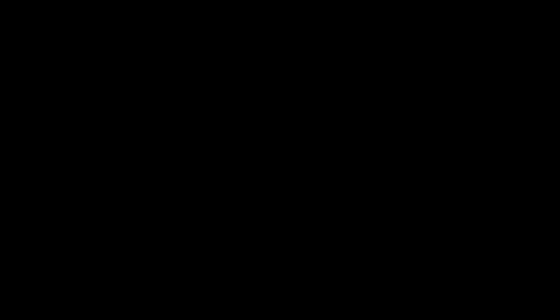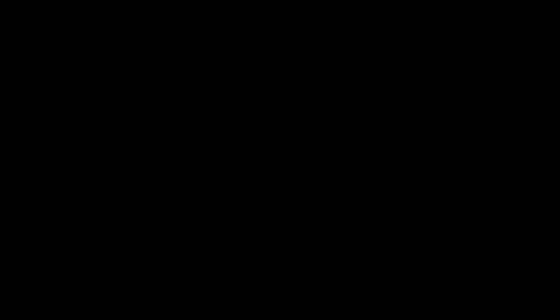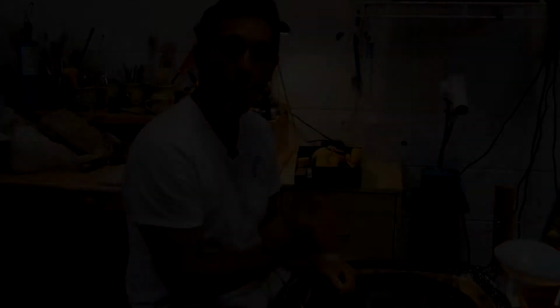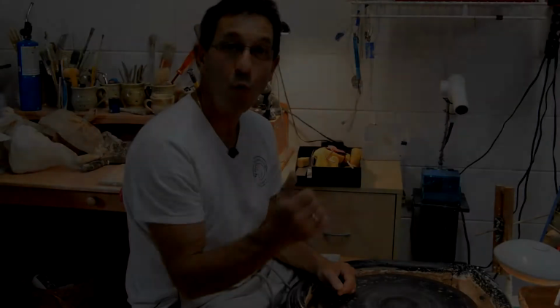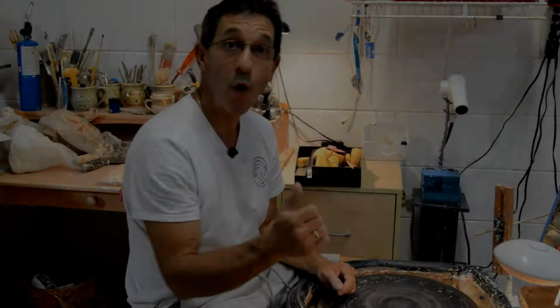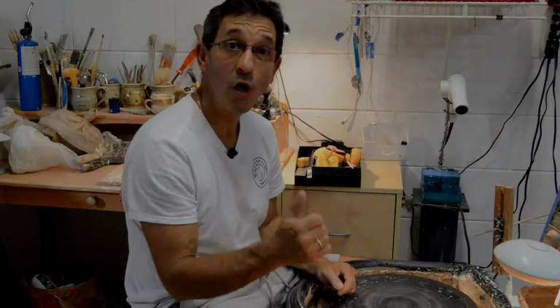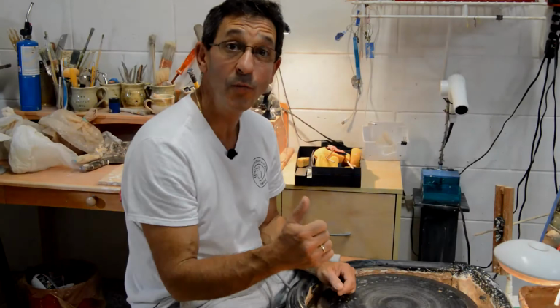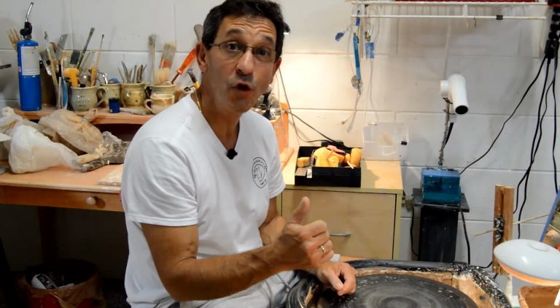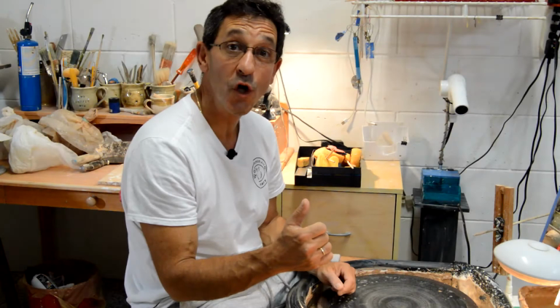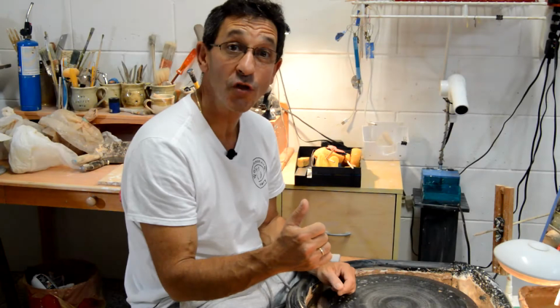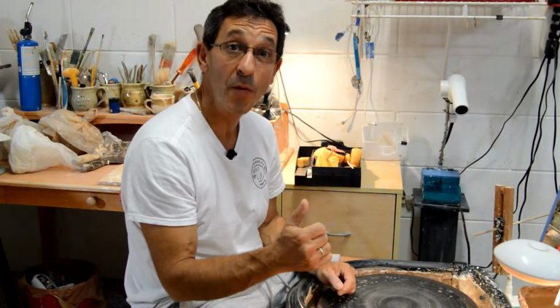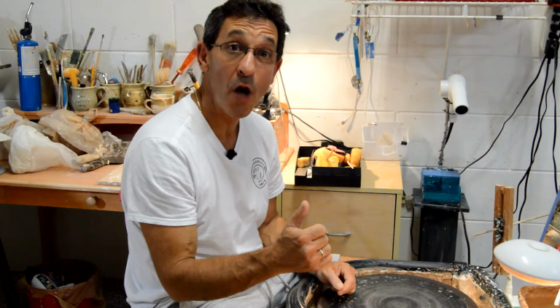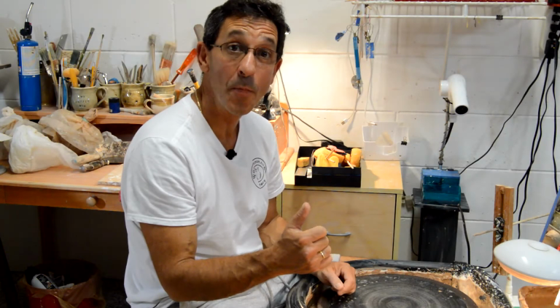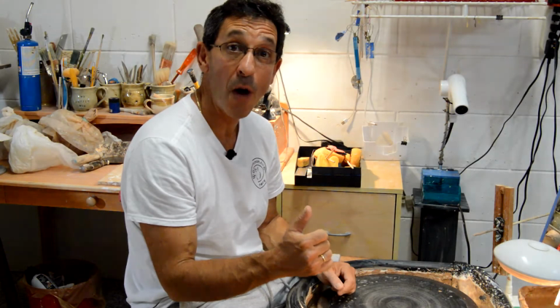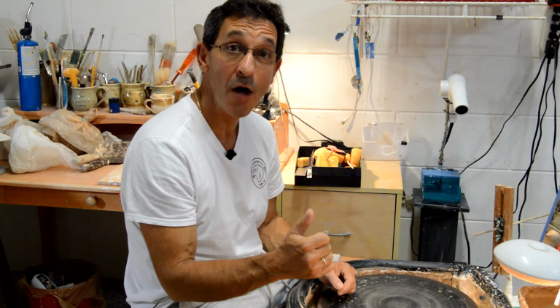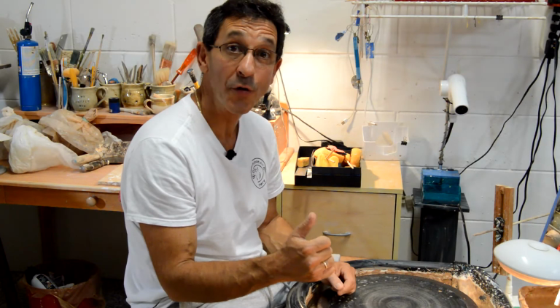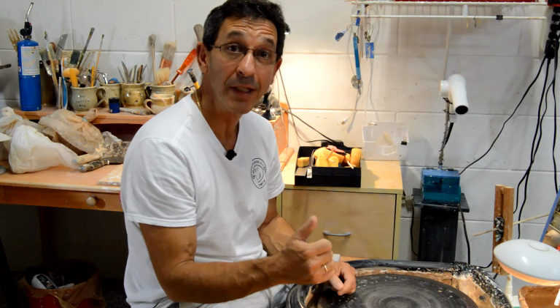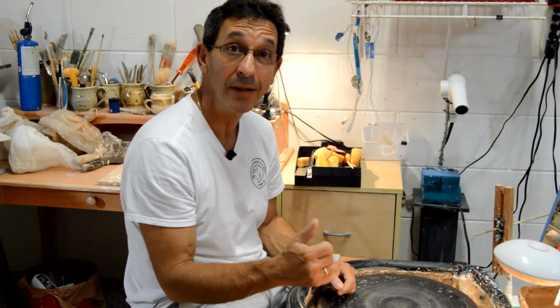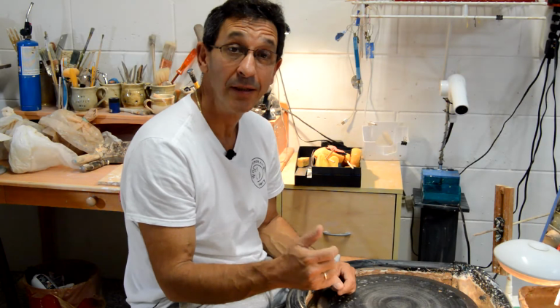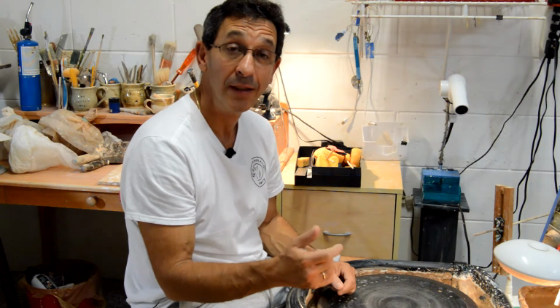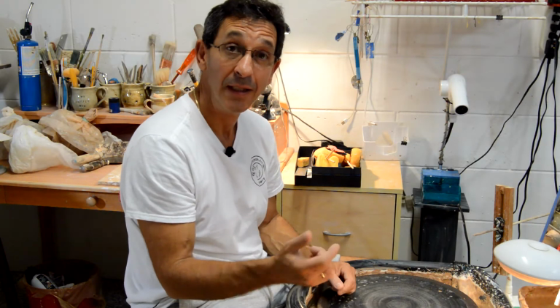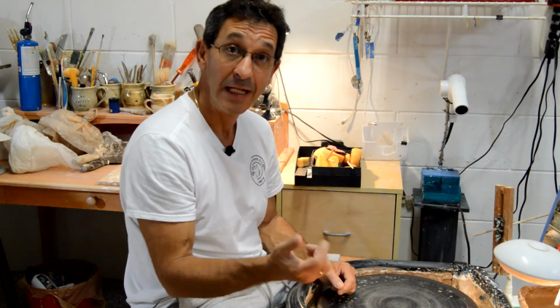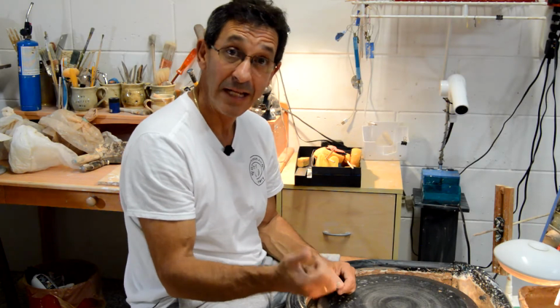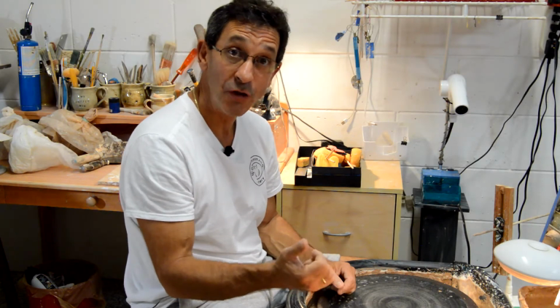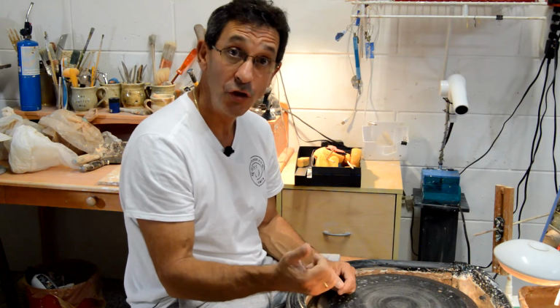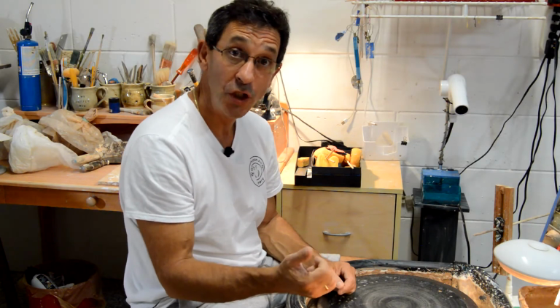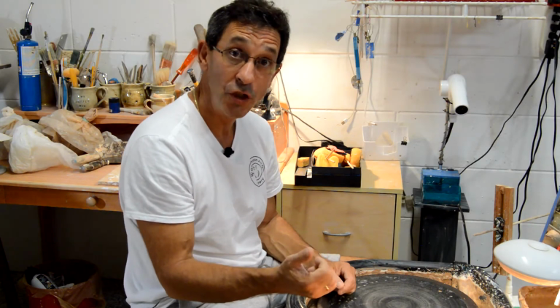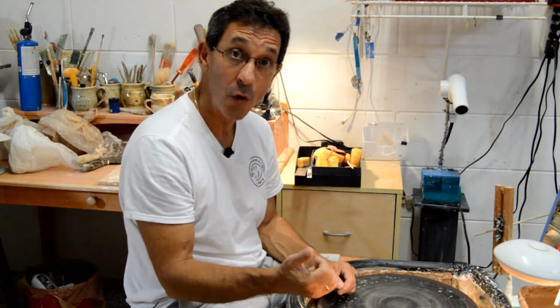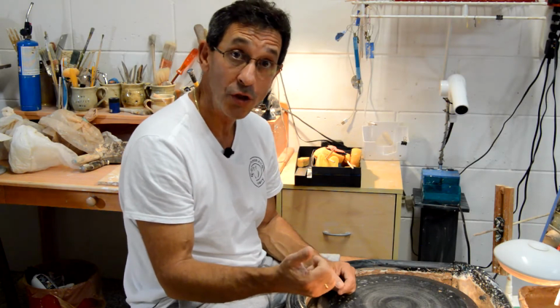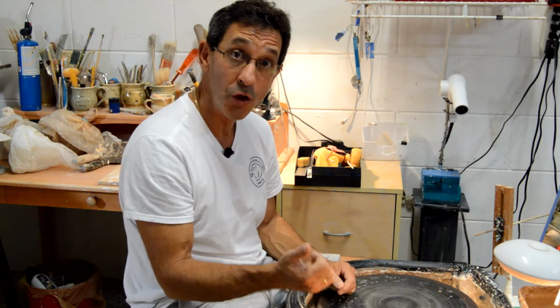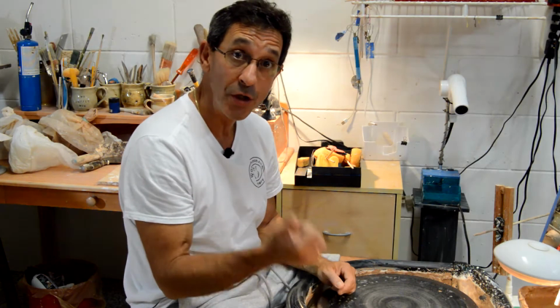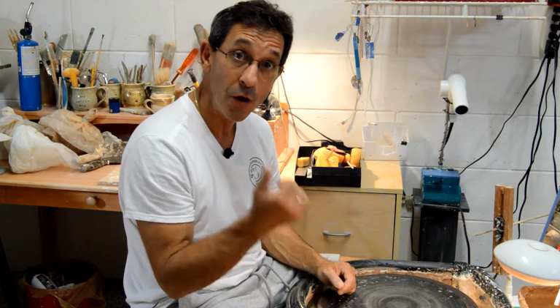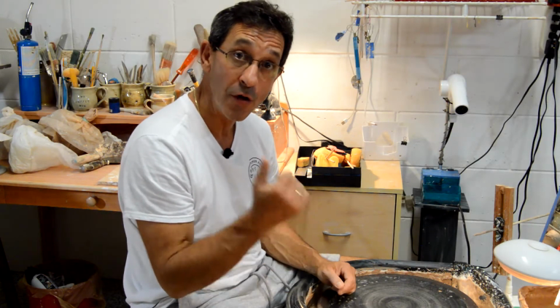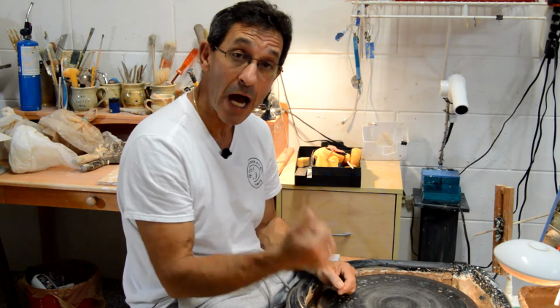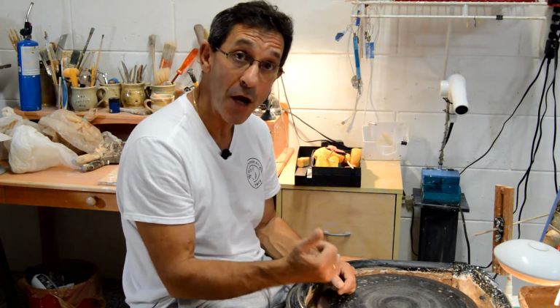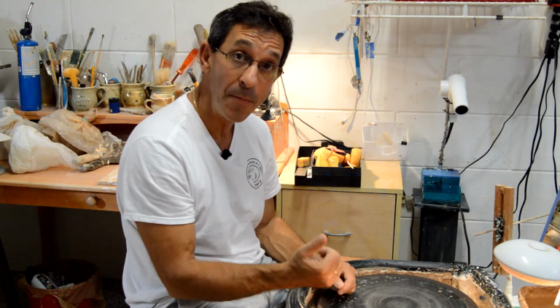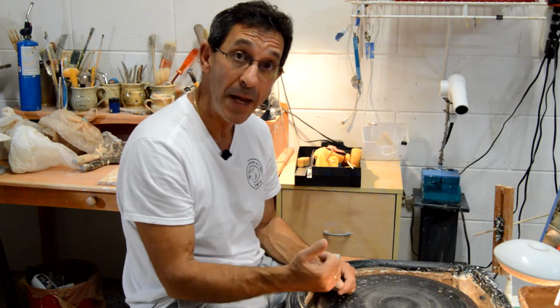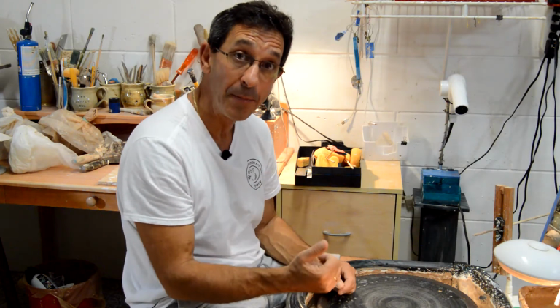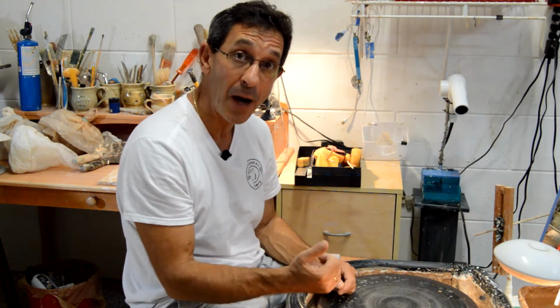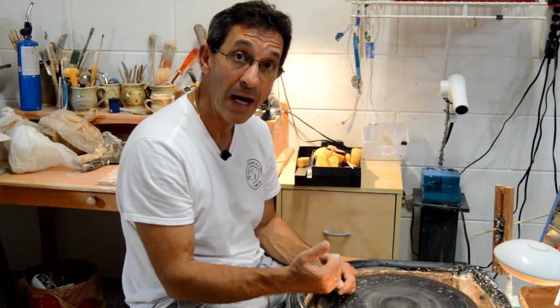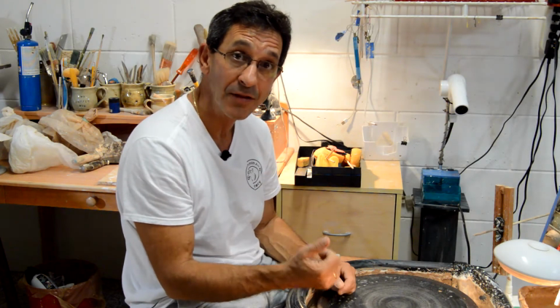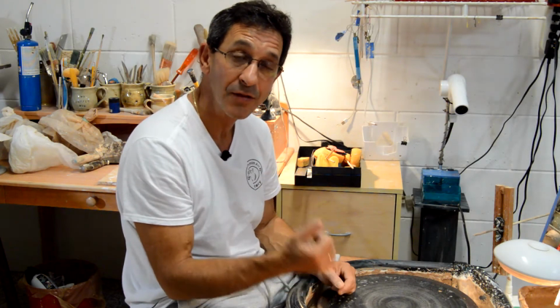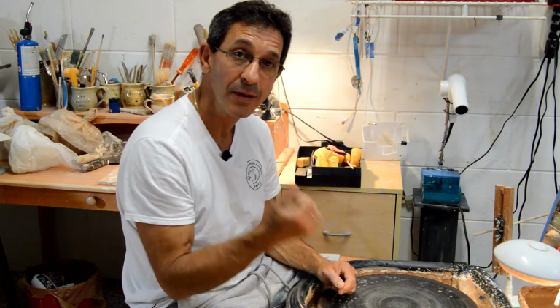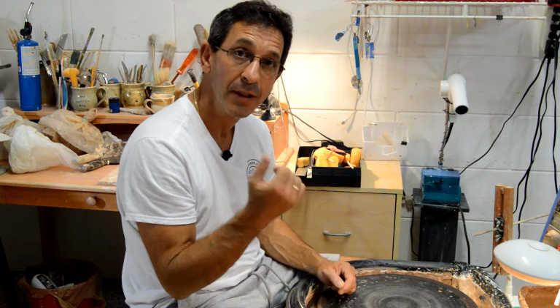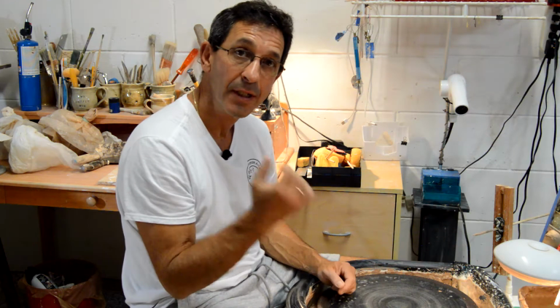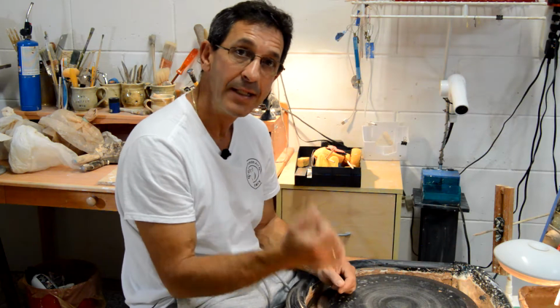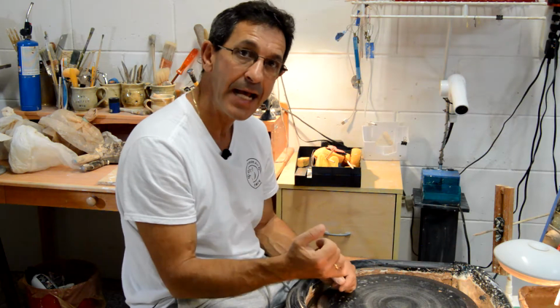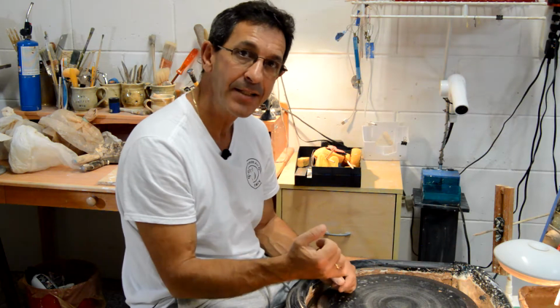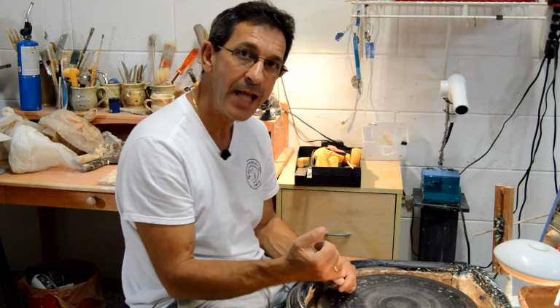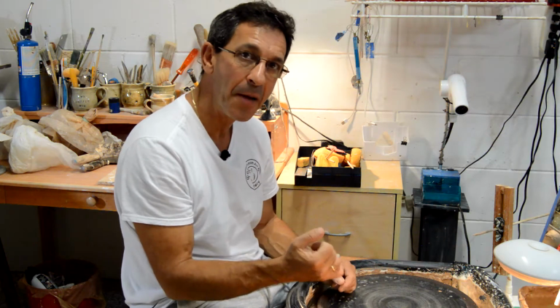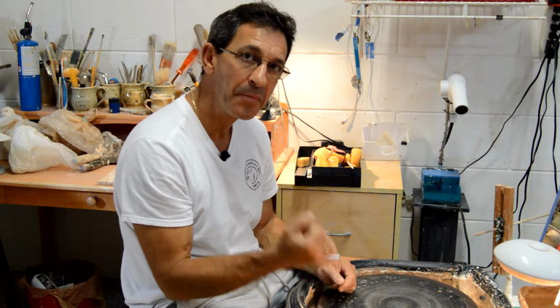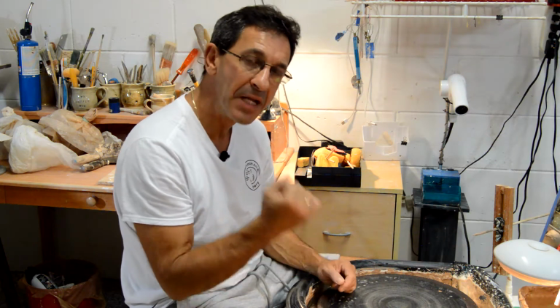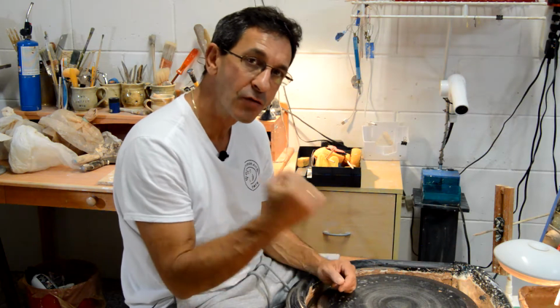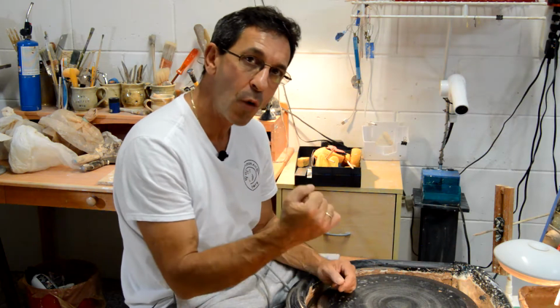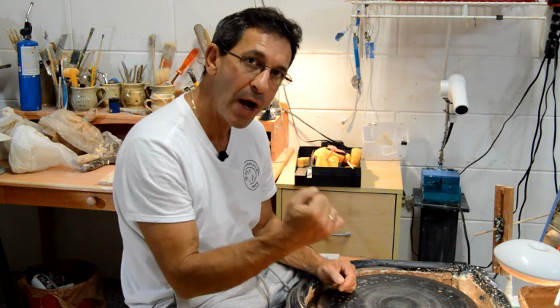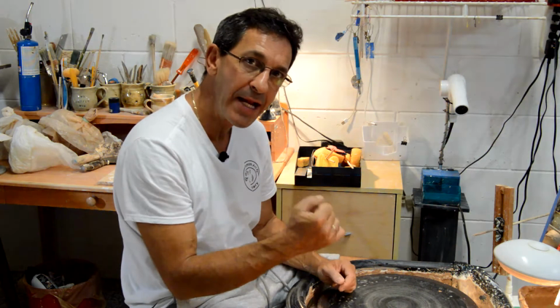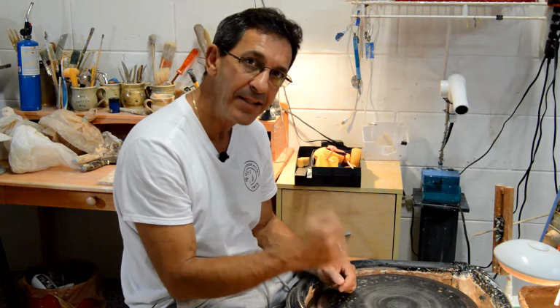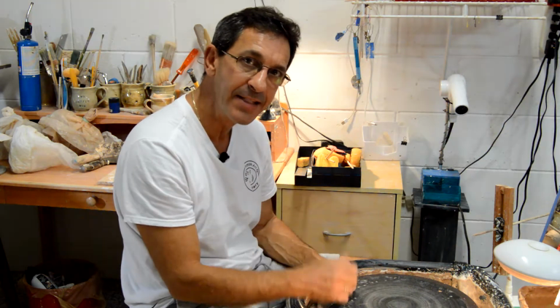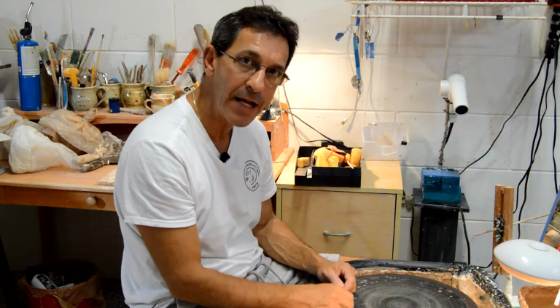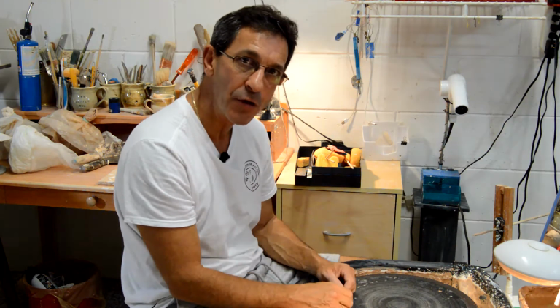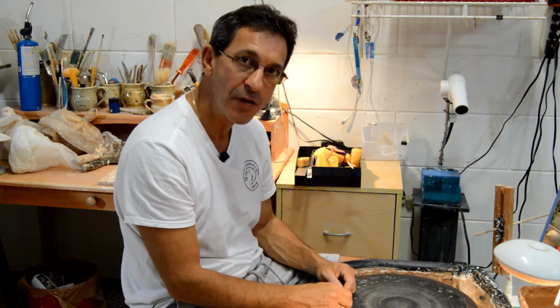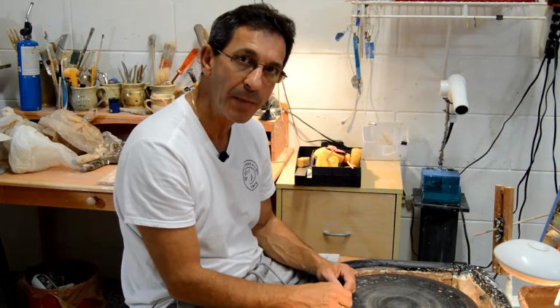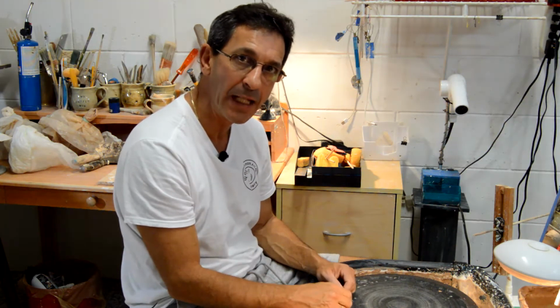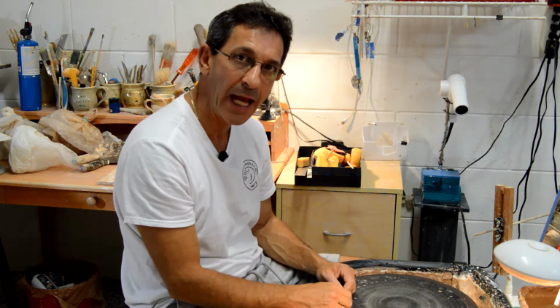Welcome to Garzman Art Pottery. Let's continue our journey on how to make pots. Next step, let's go ahead and center some clay.